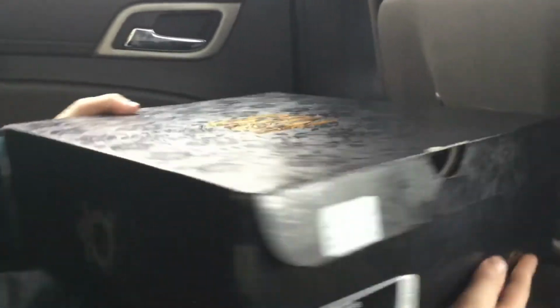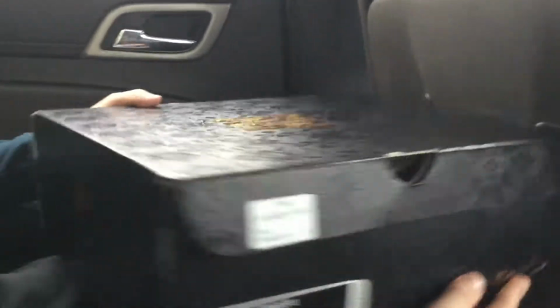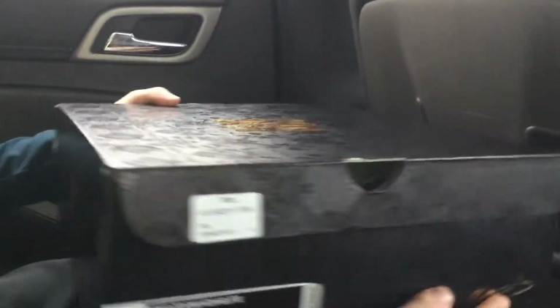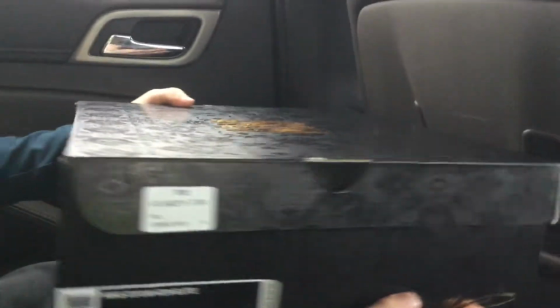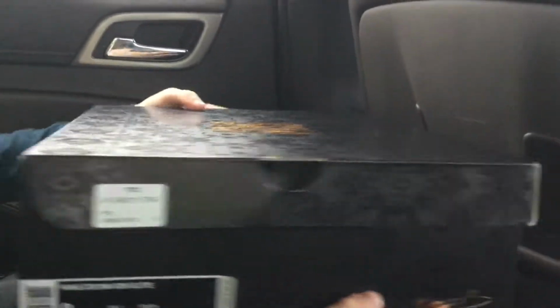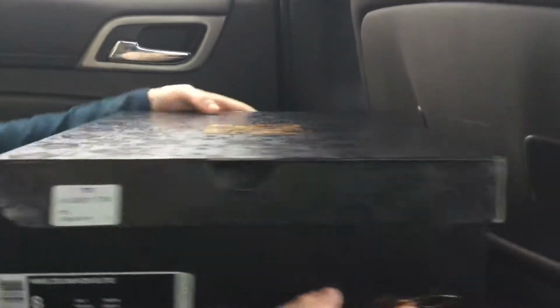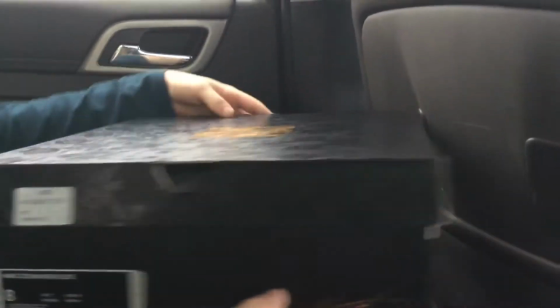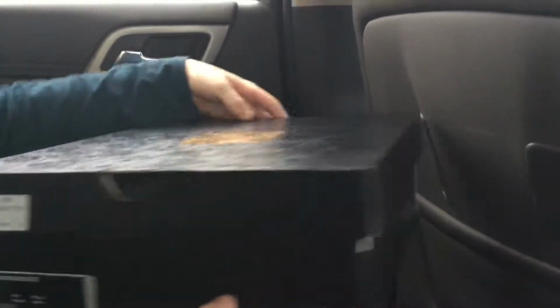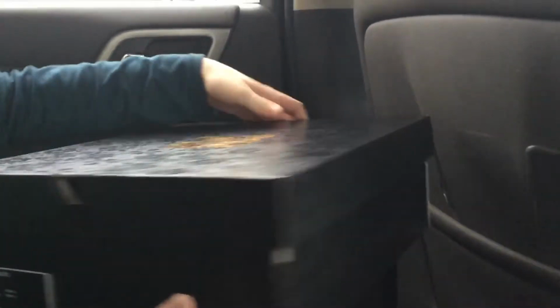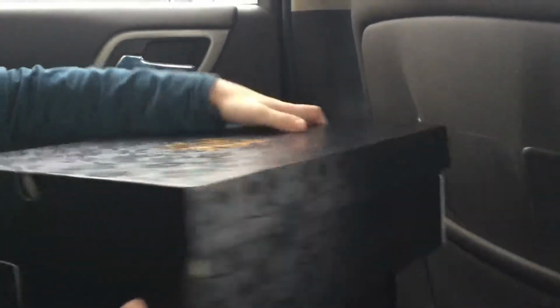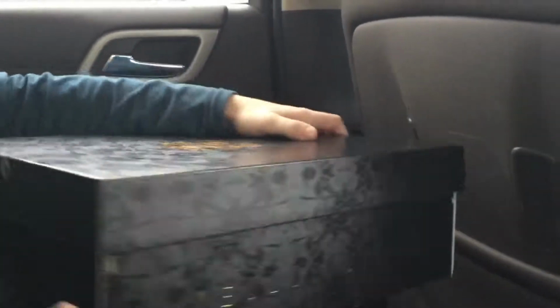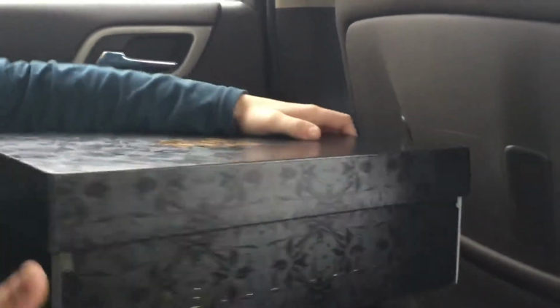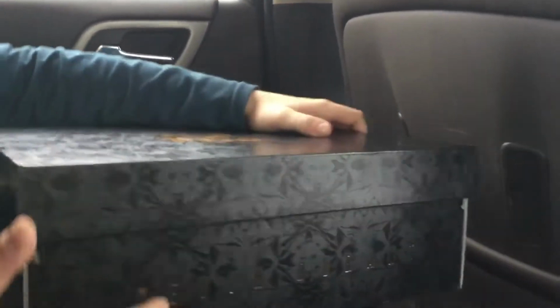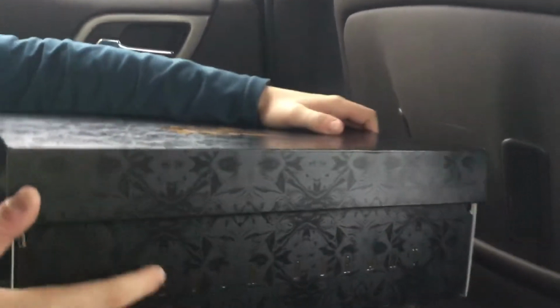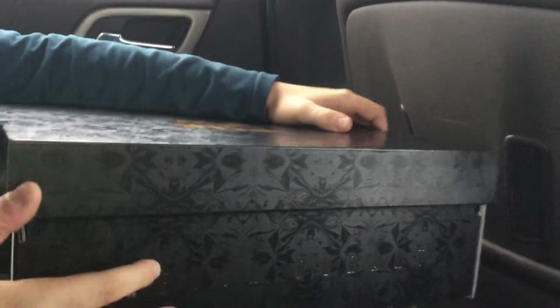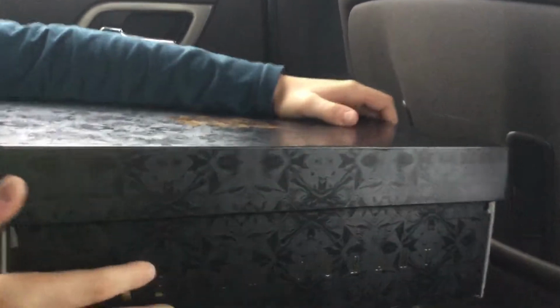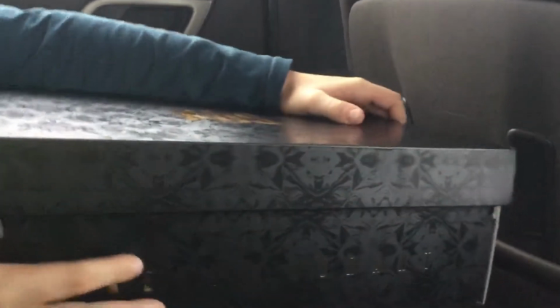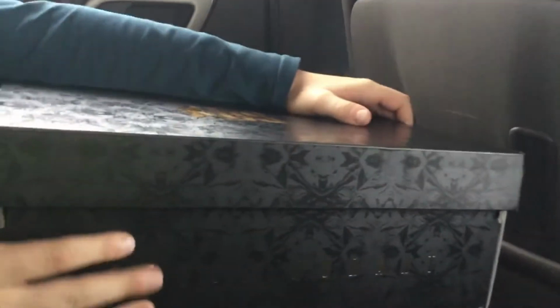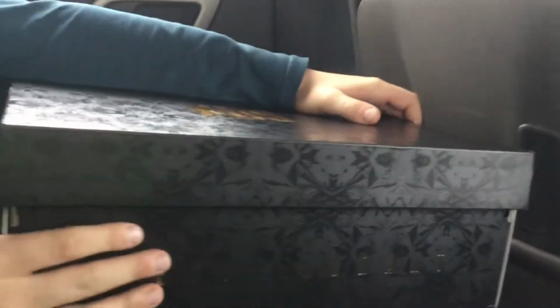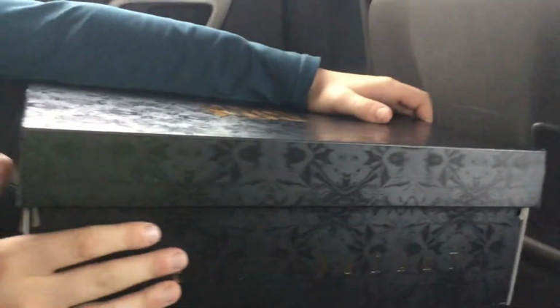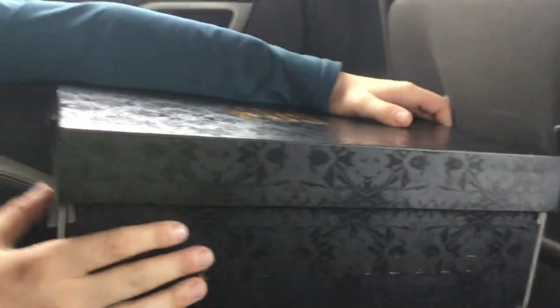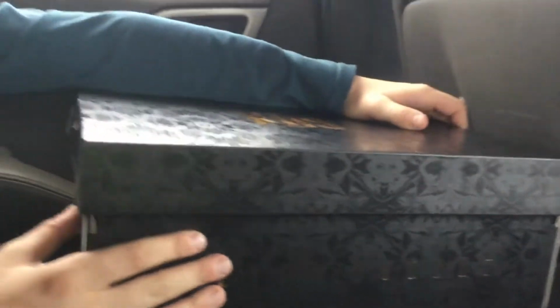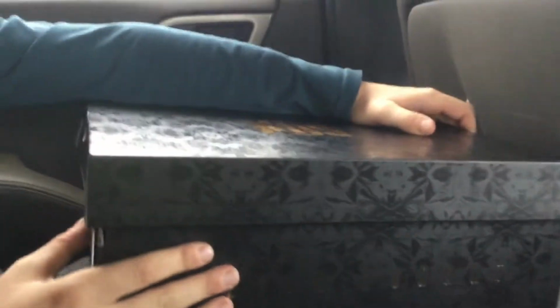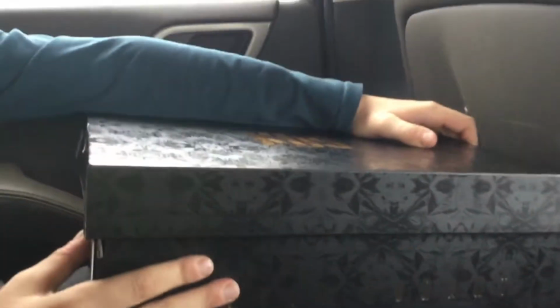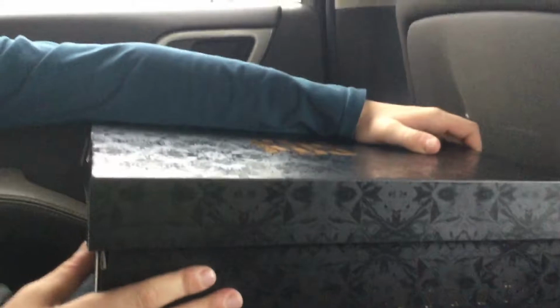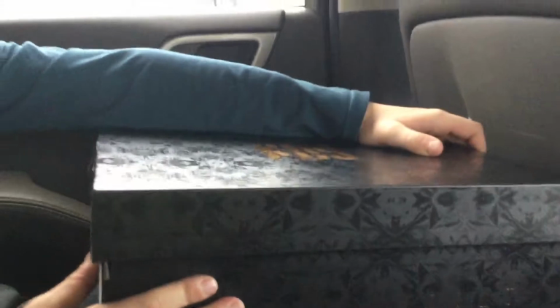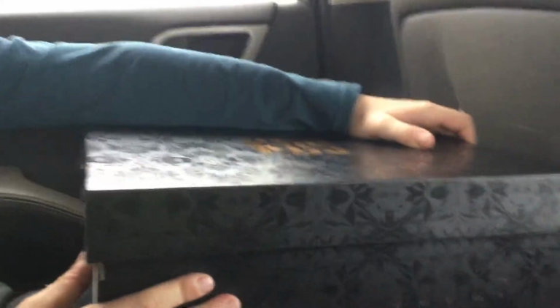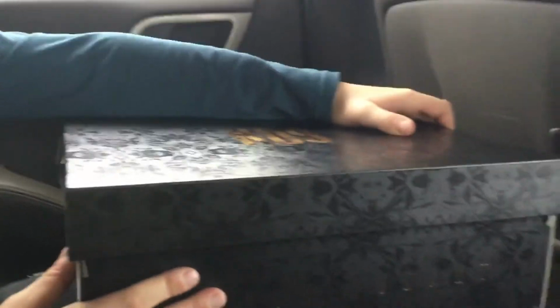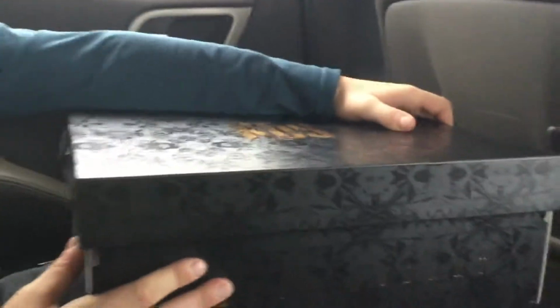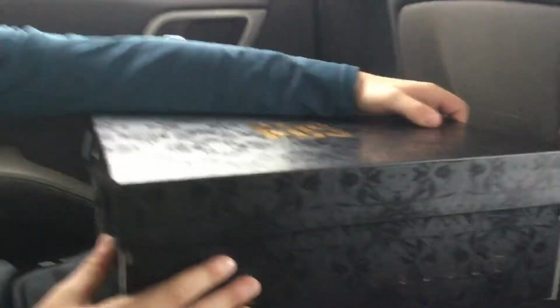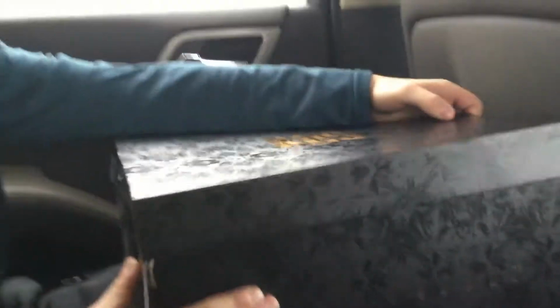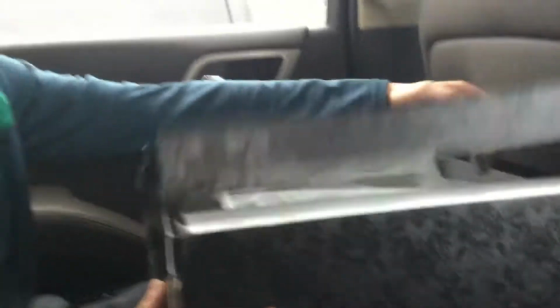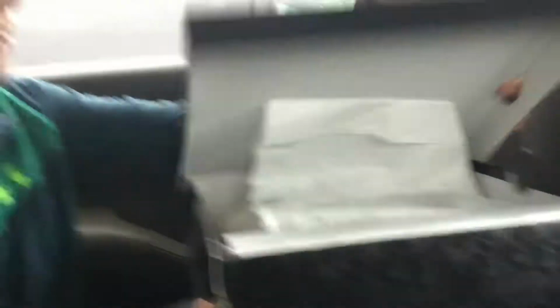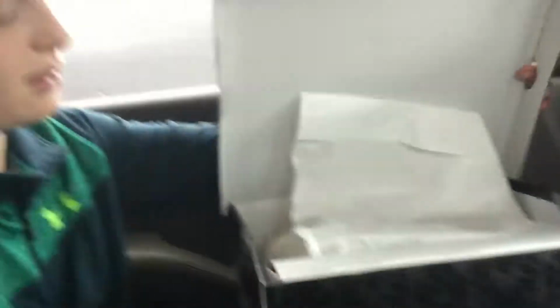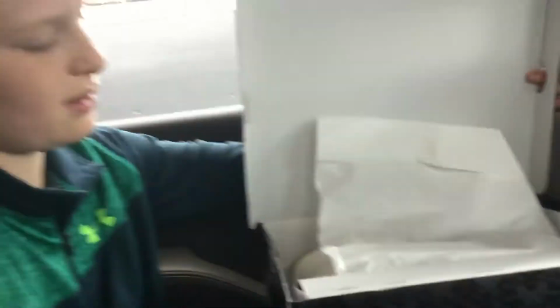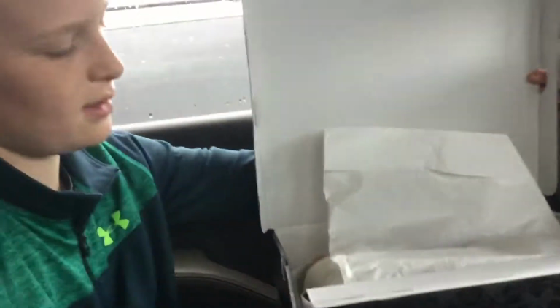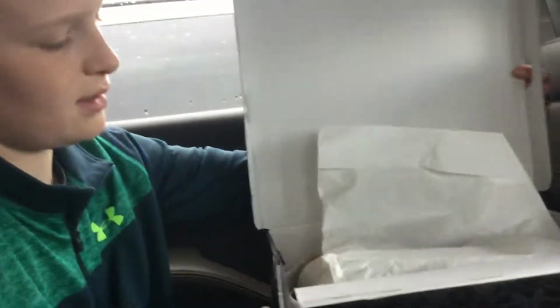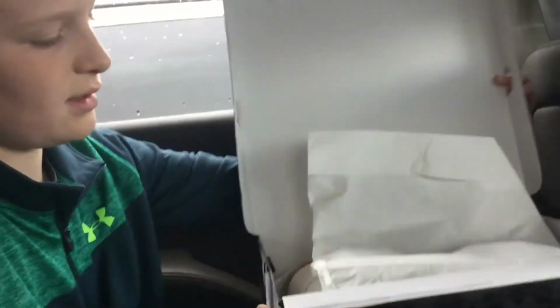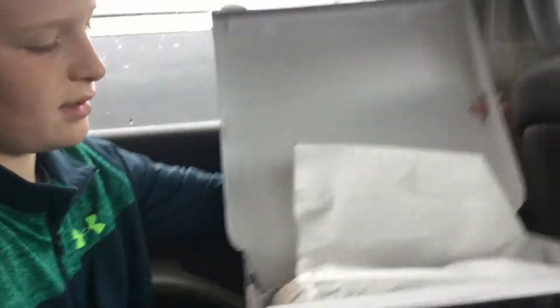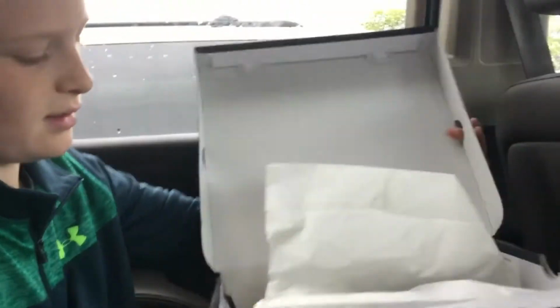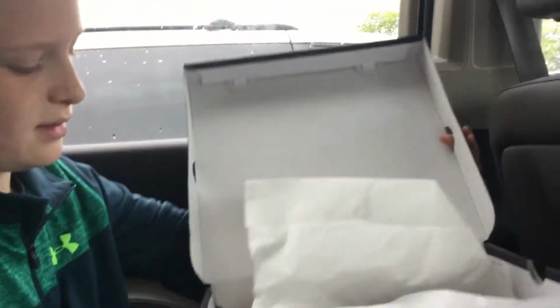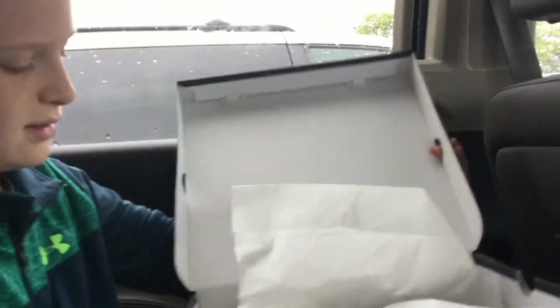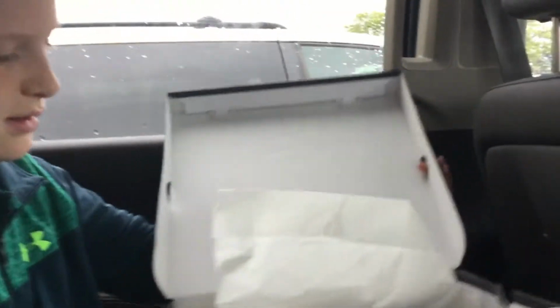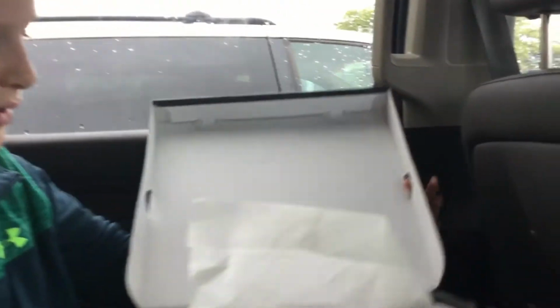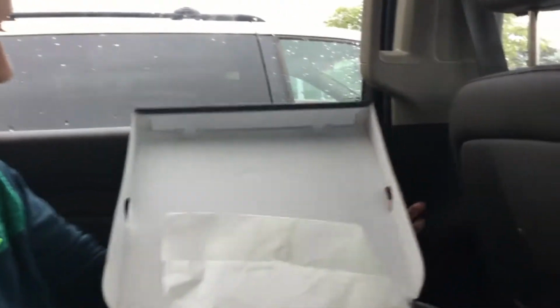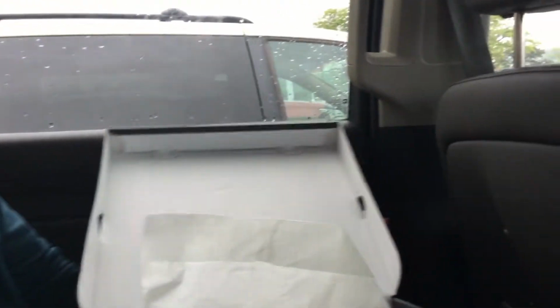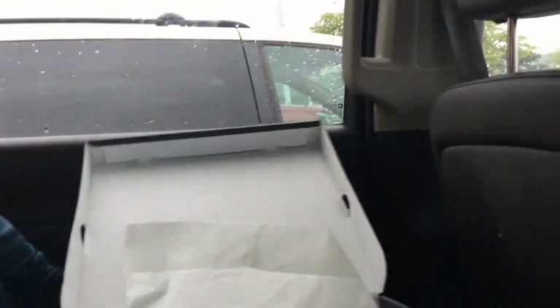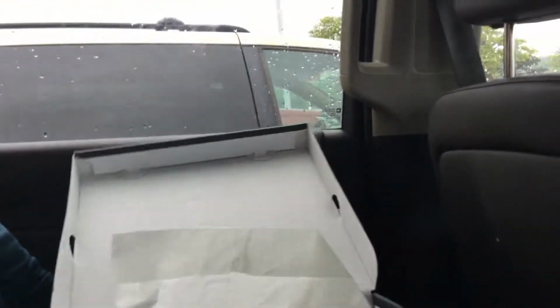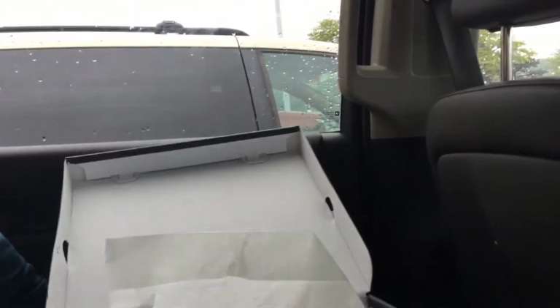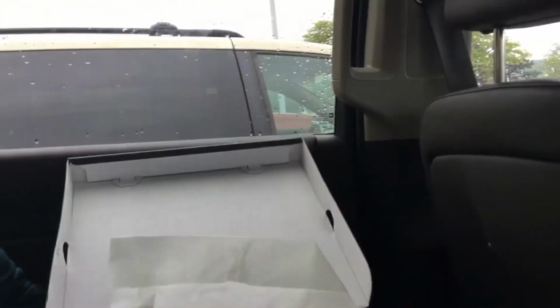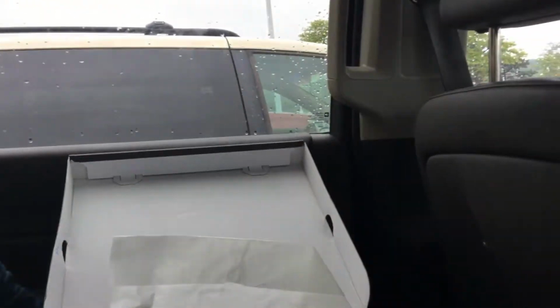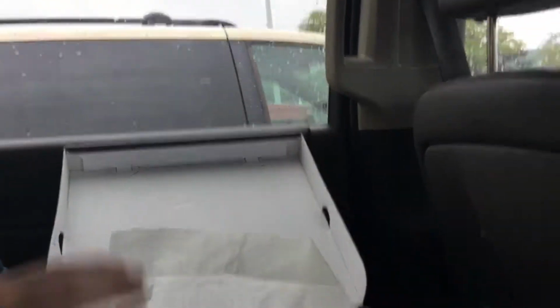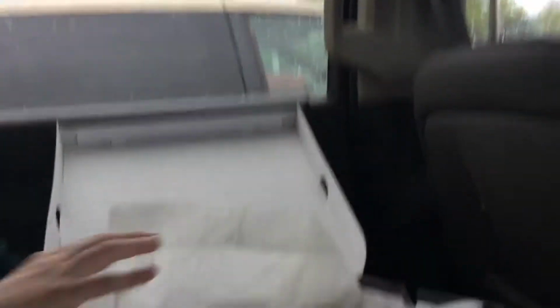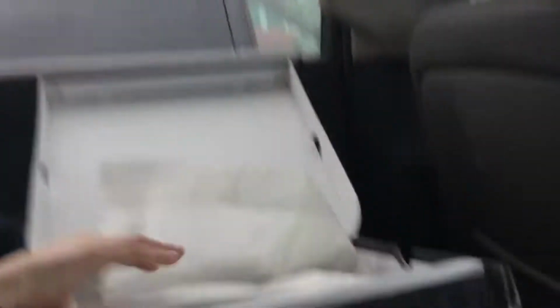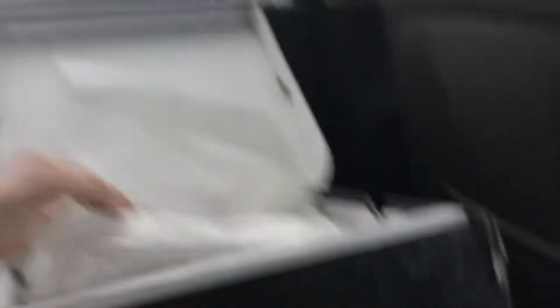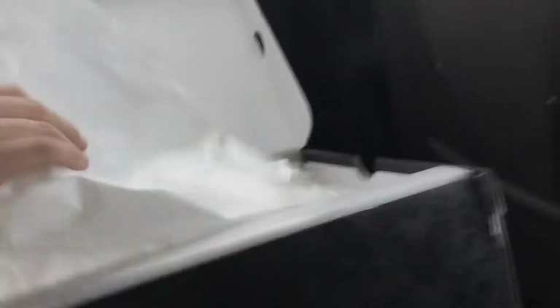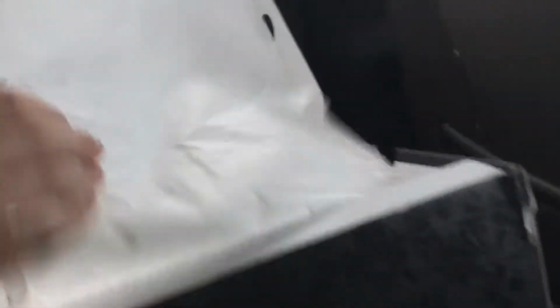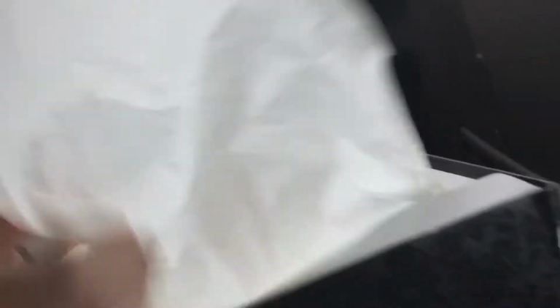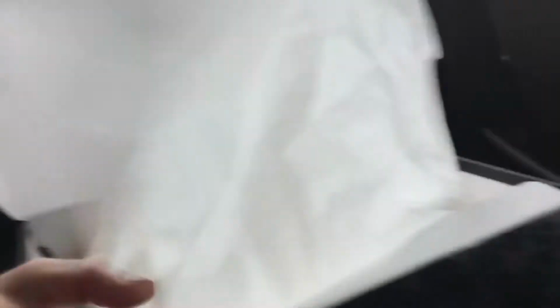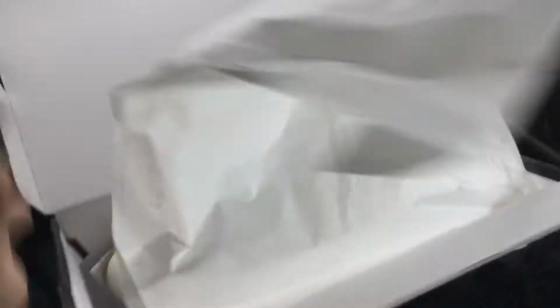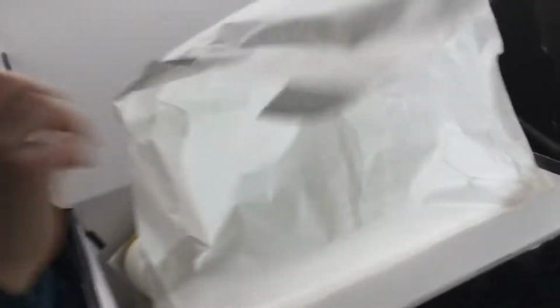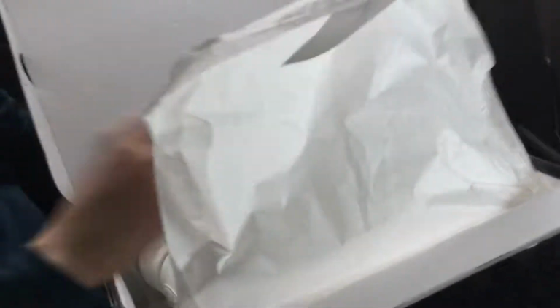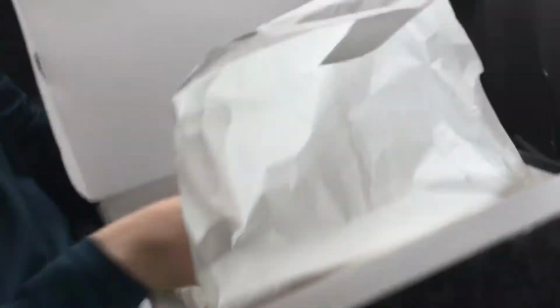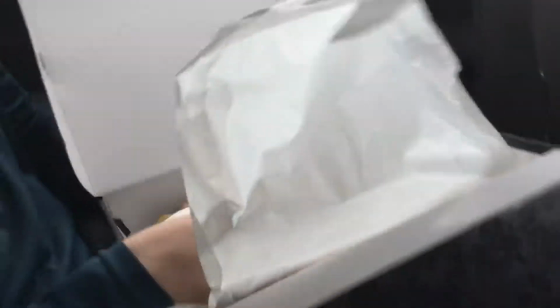Alright, now we're going to unbox it, yeah? Ready? Here we go.